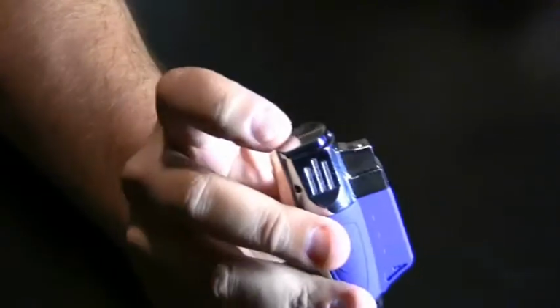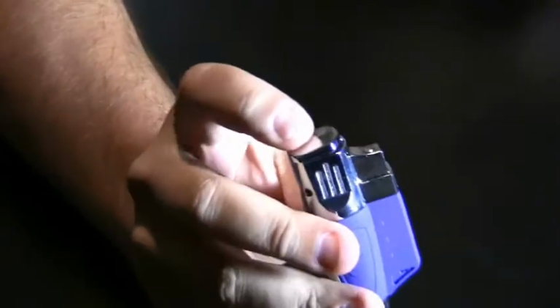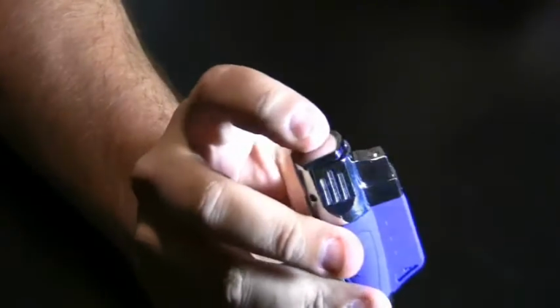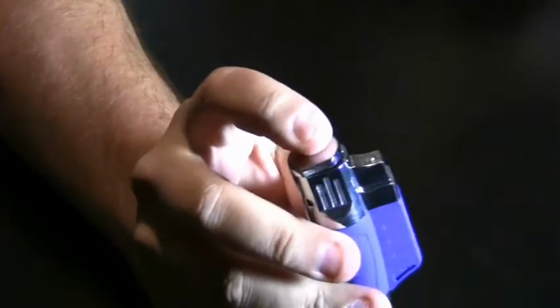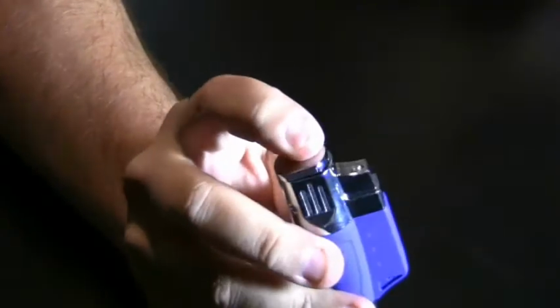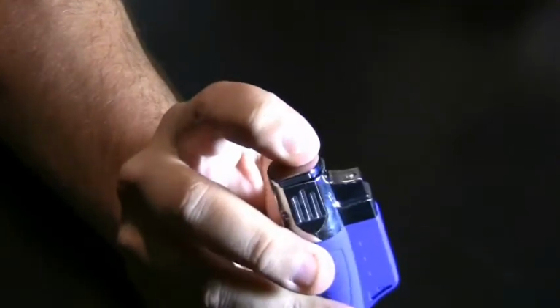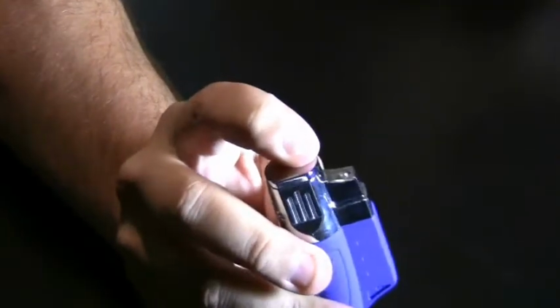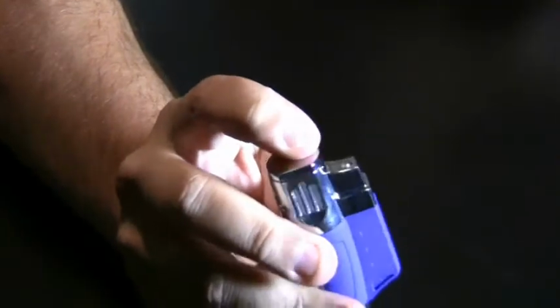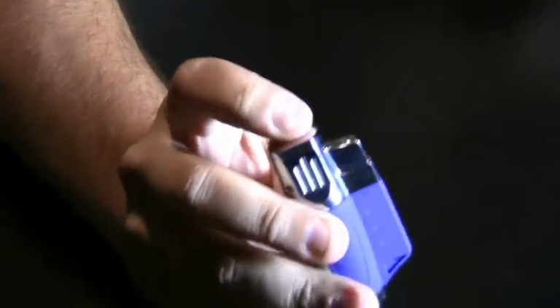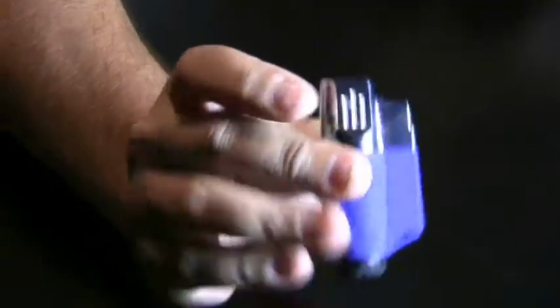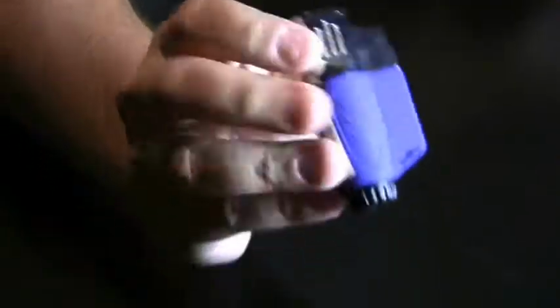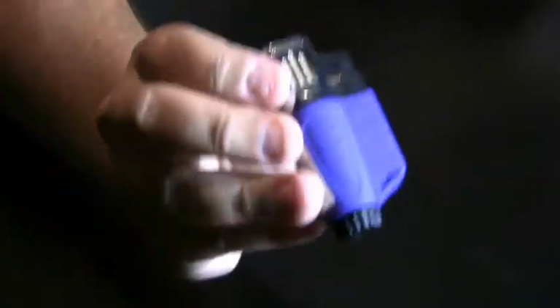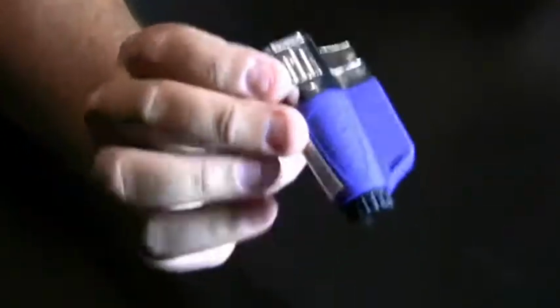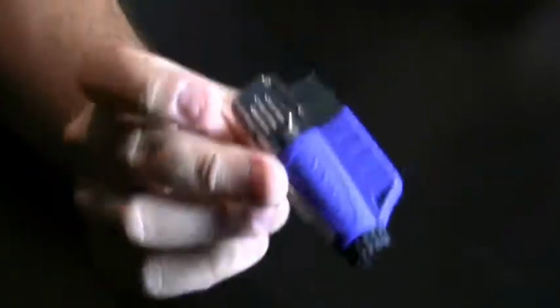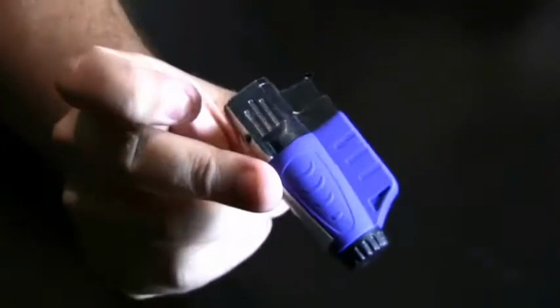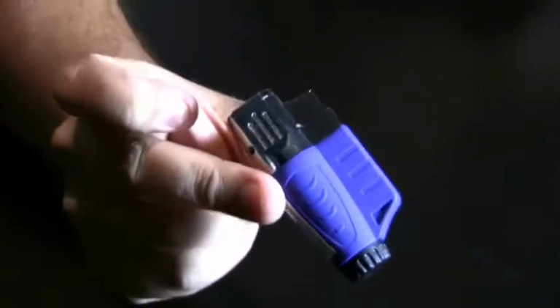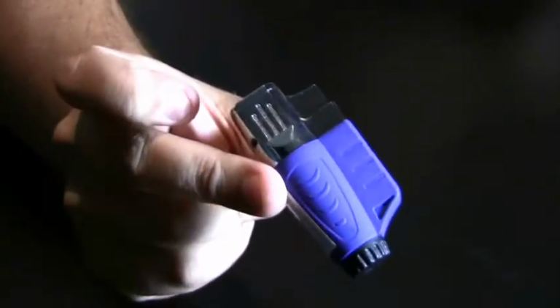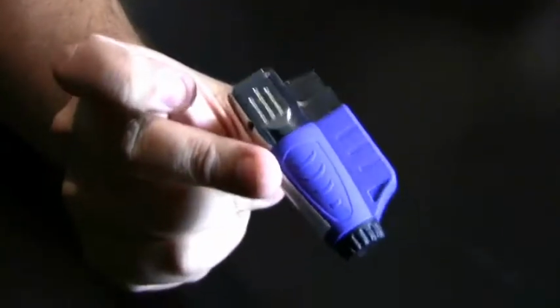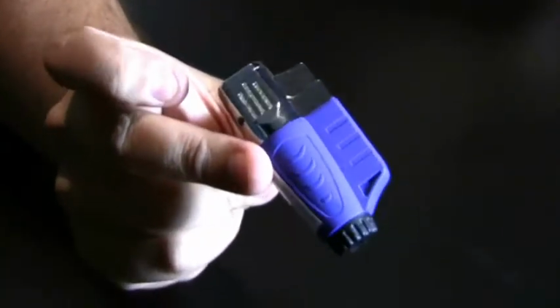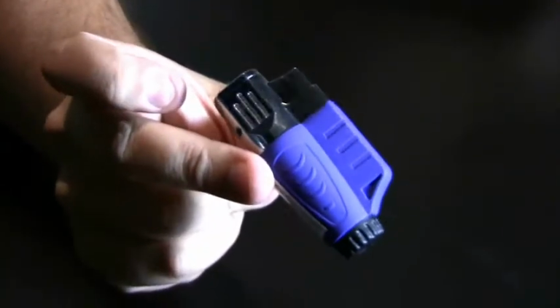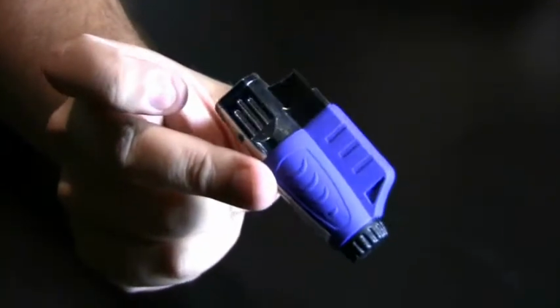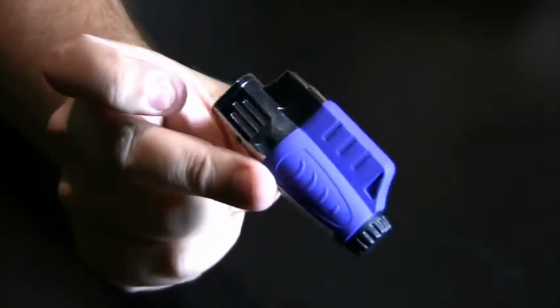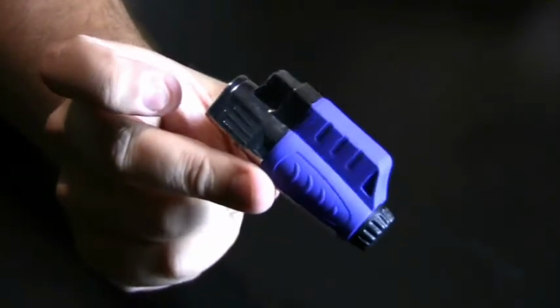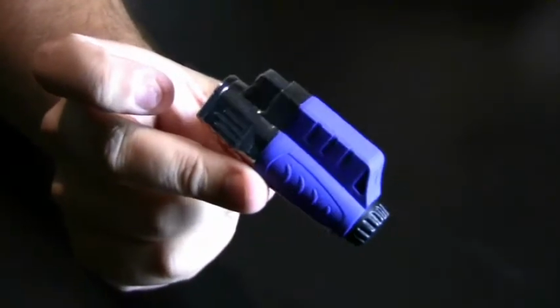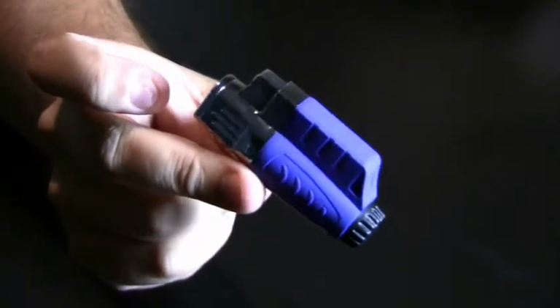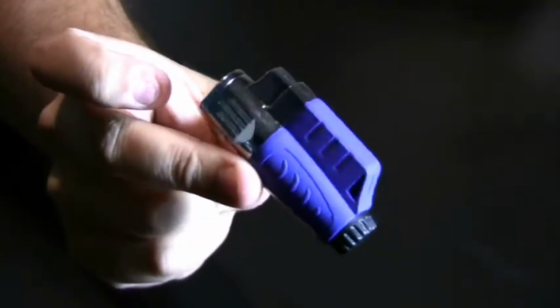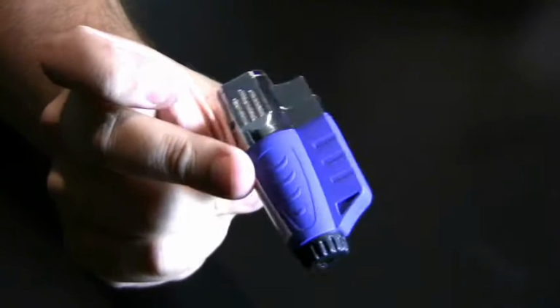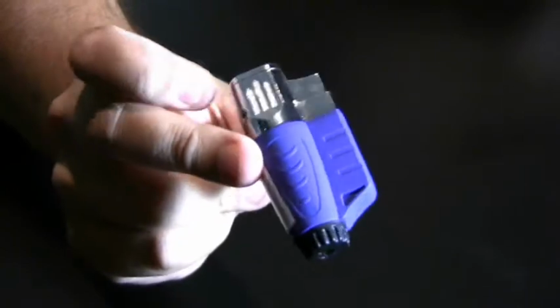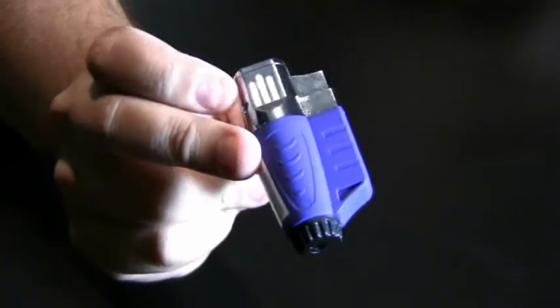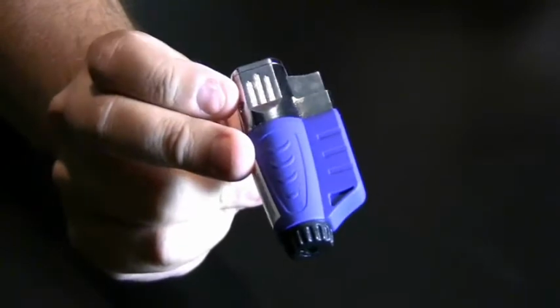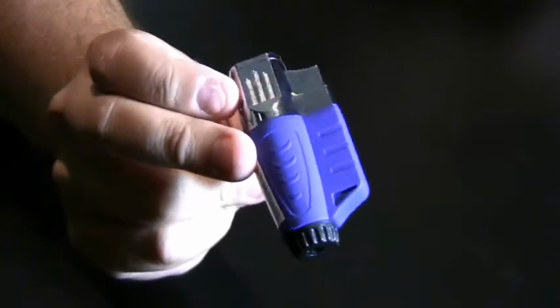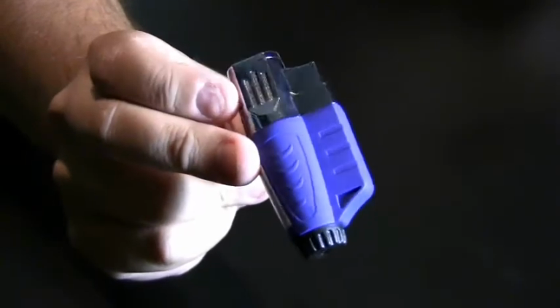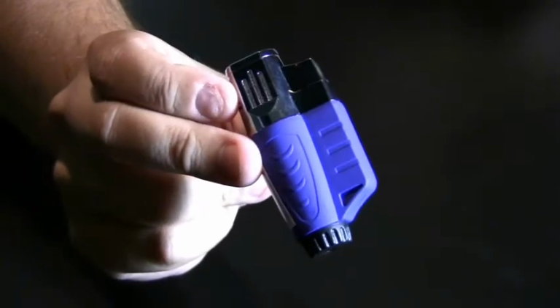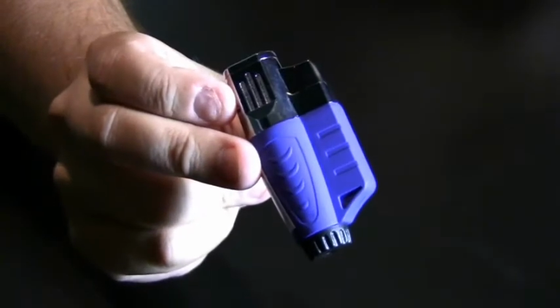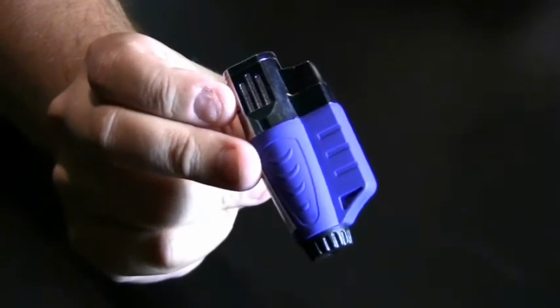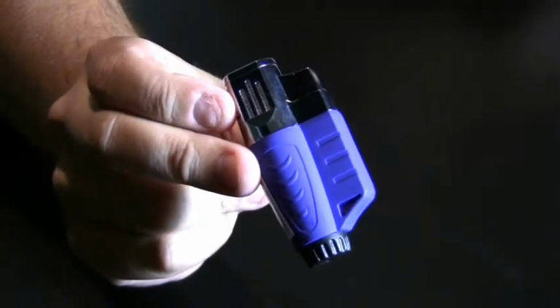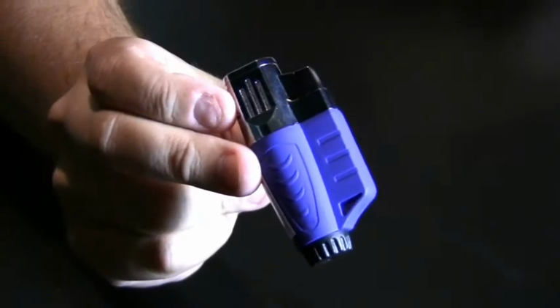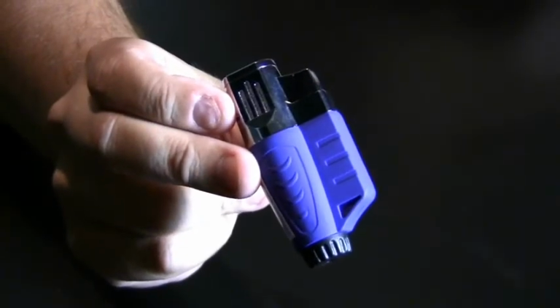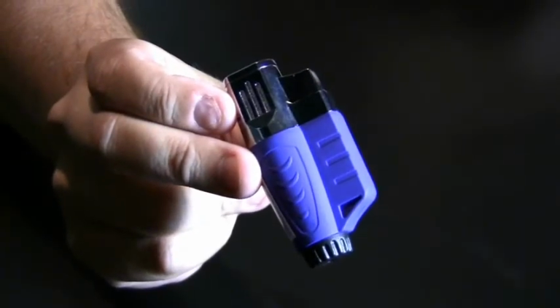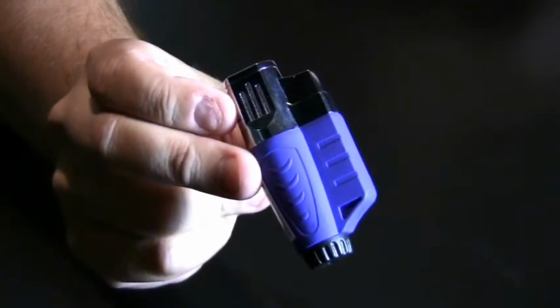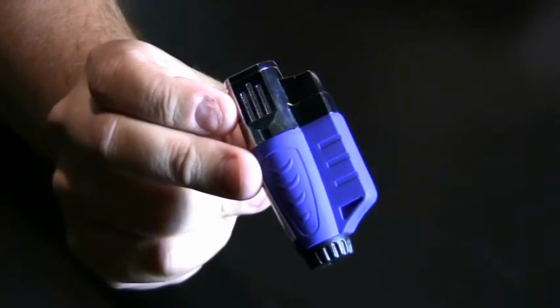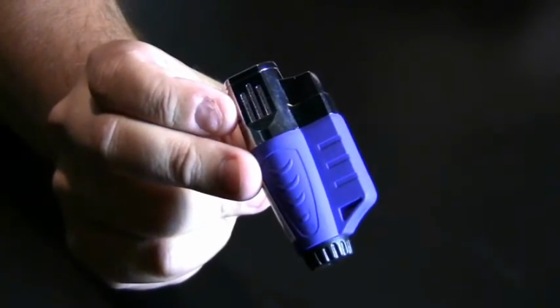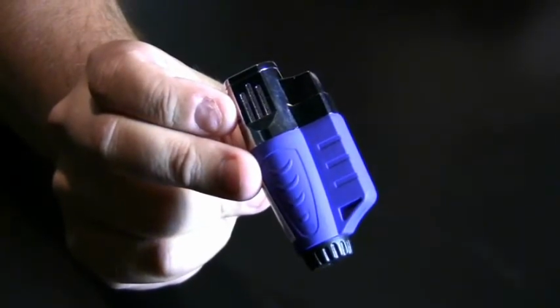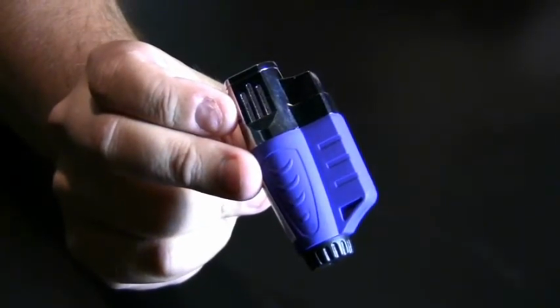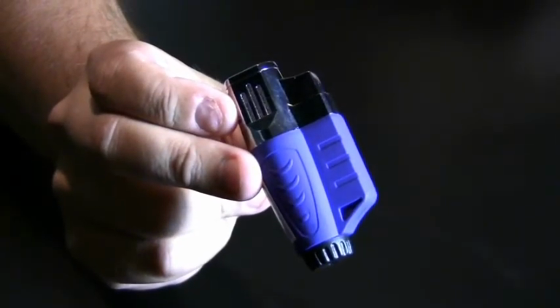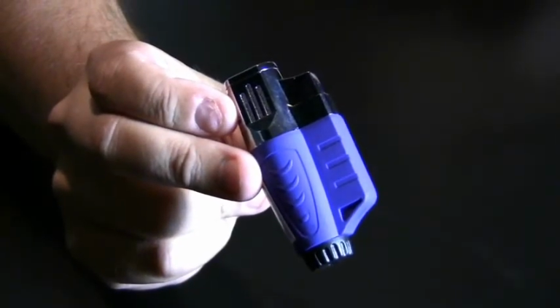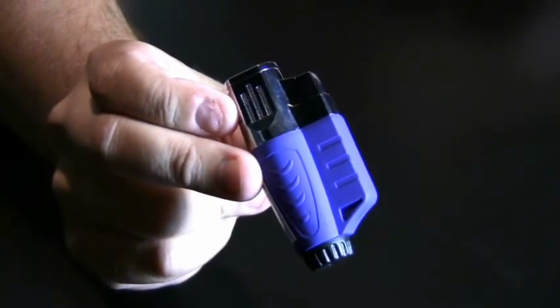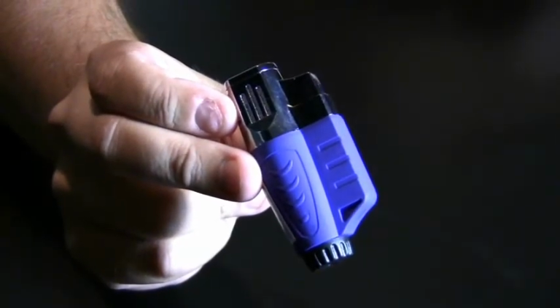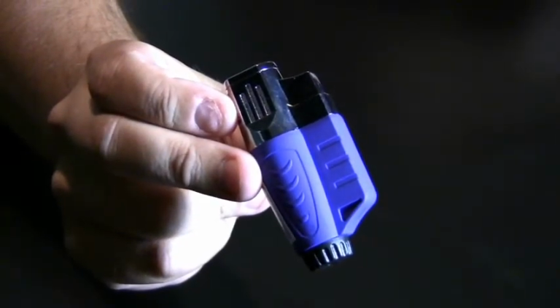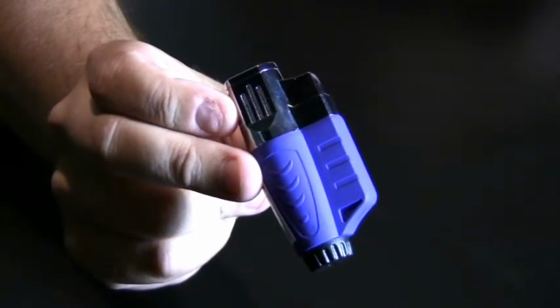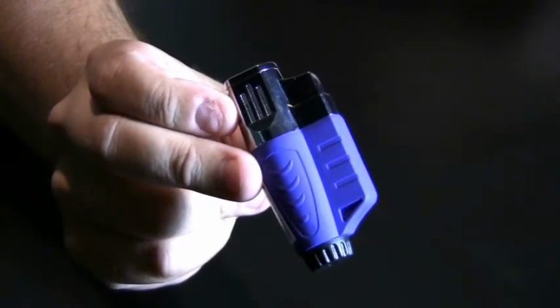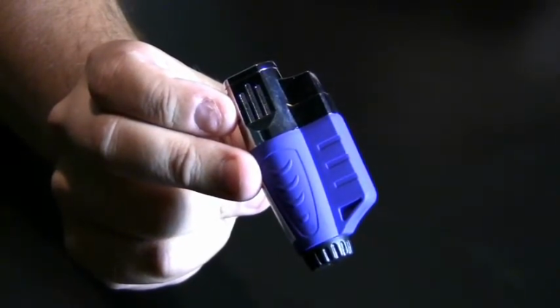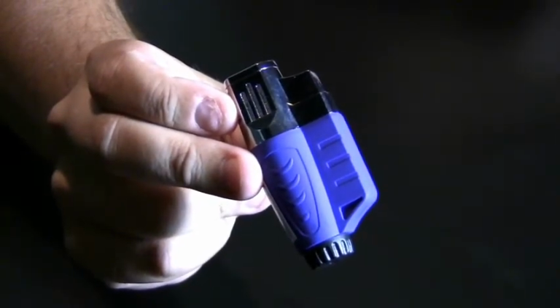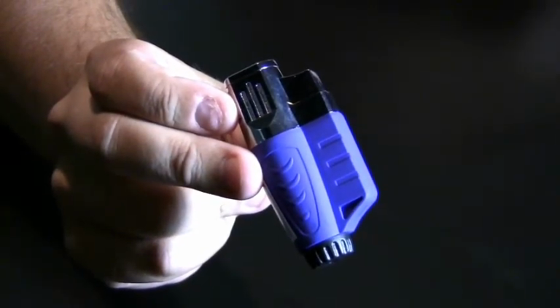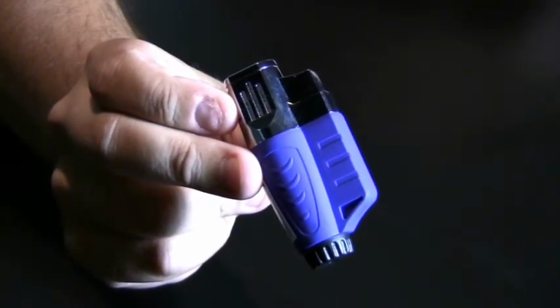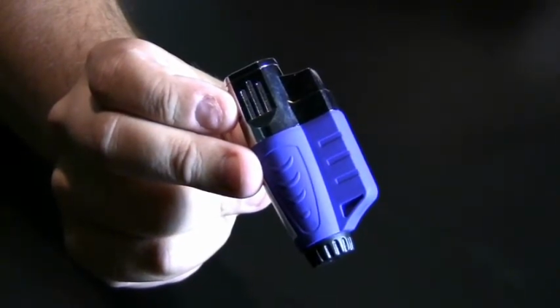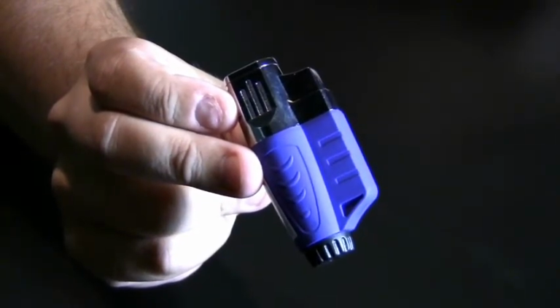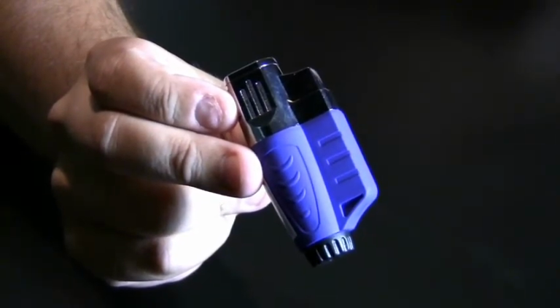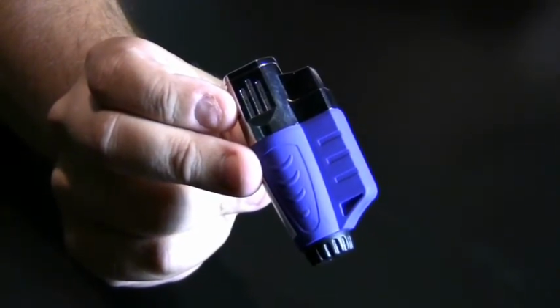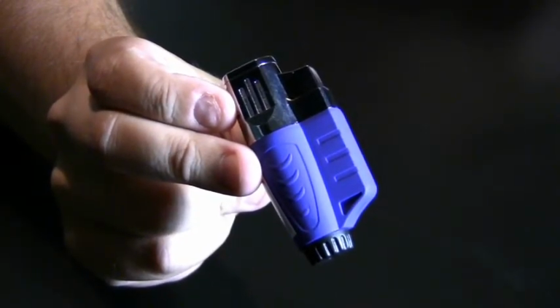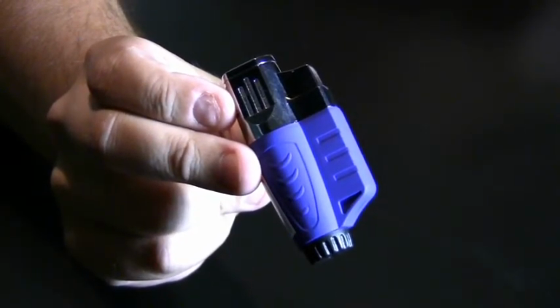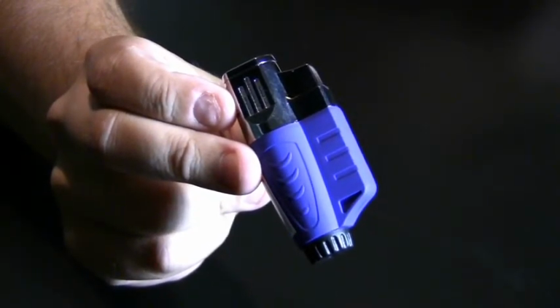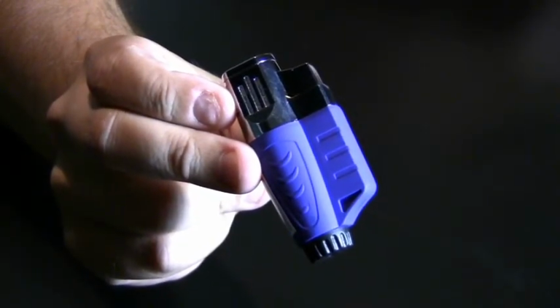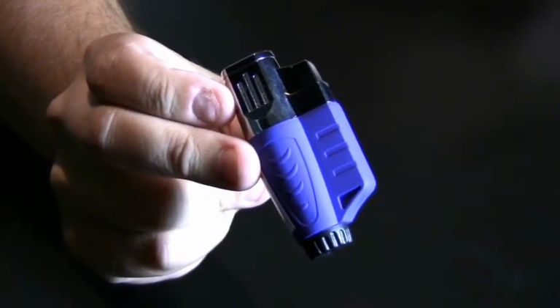Real nice everyday lighter. This is the TriSol Triple Flame Butane Torch Lighter.